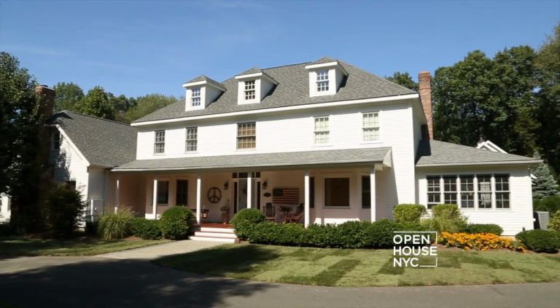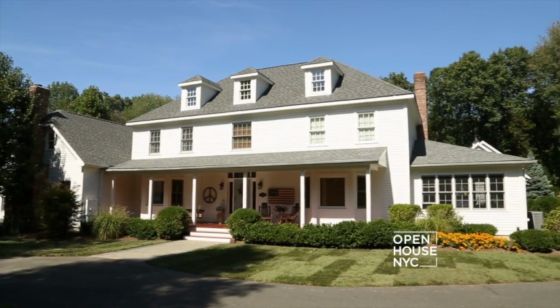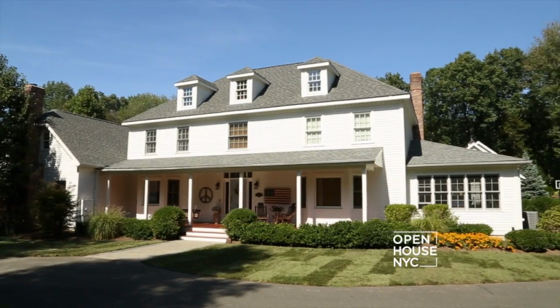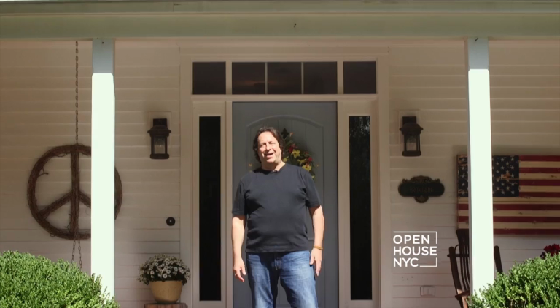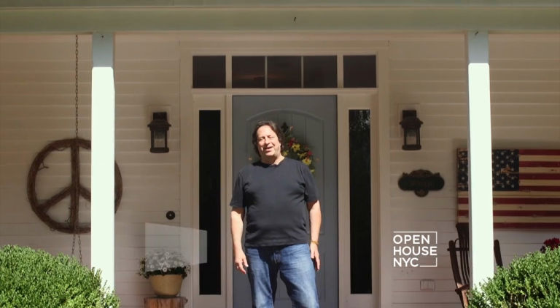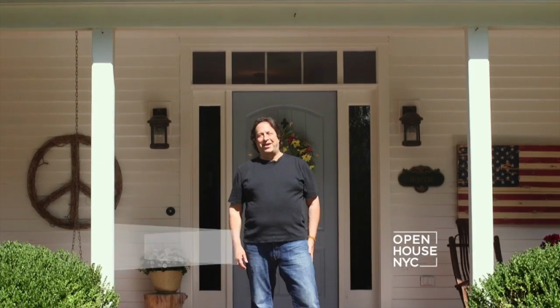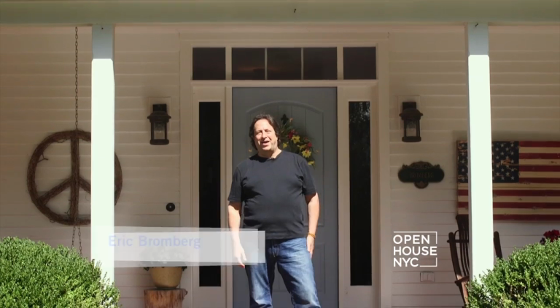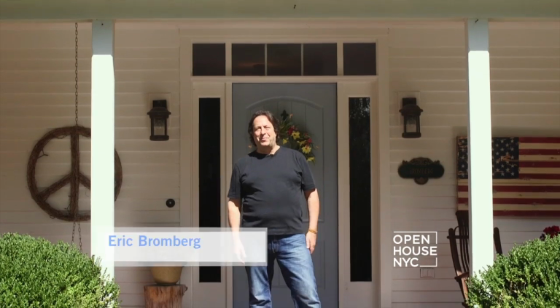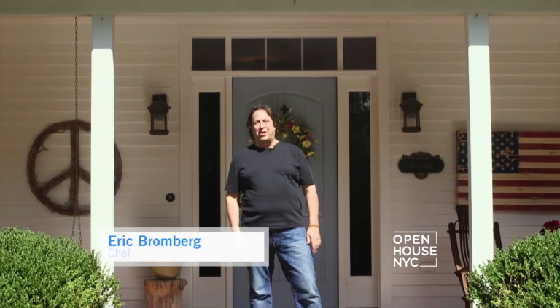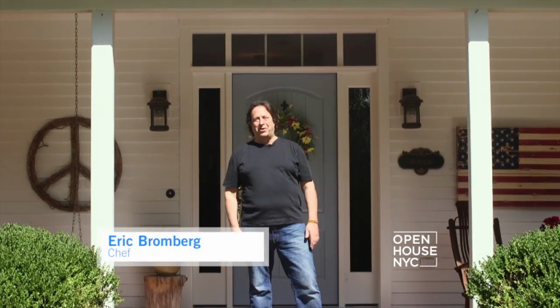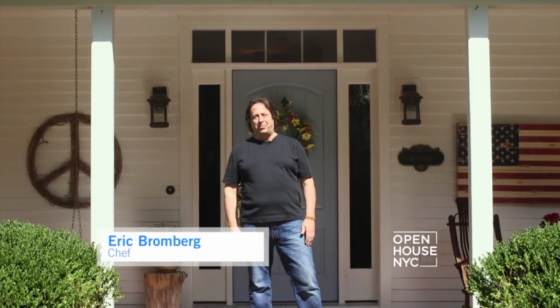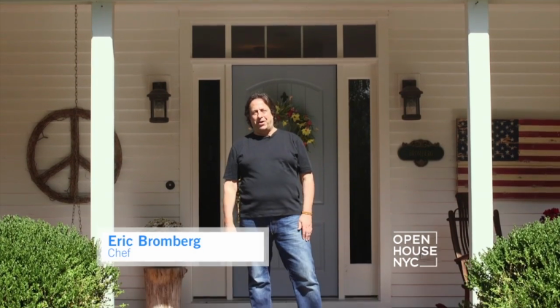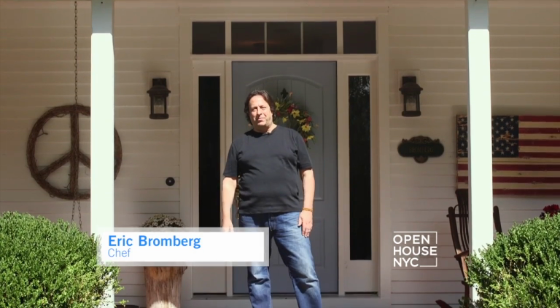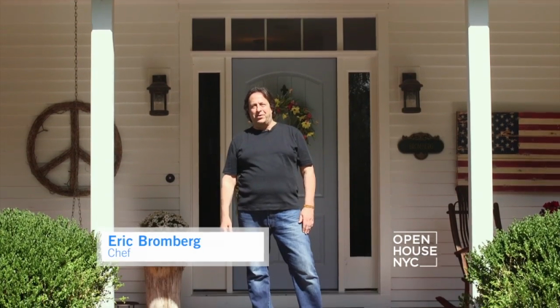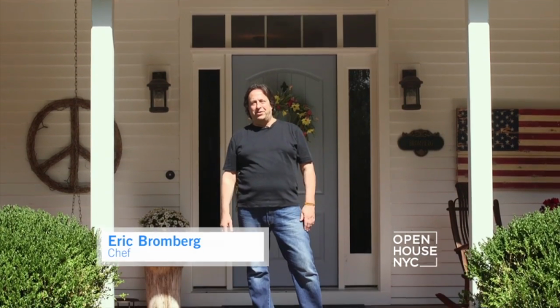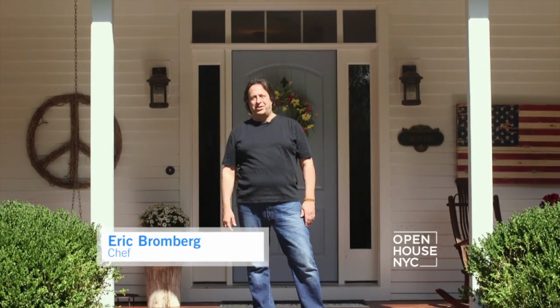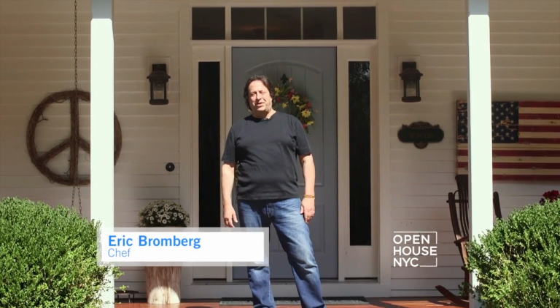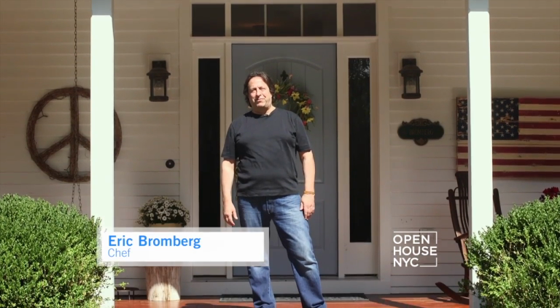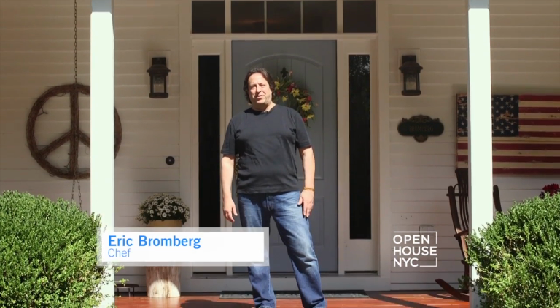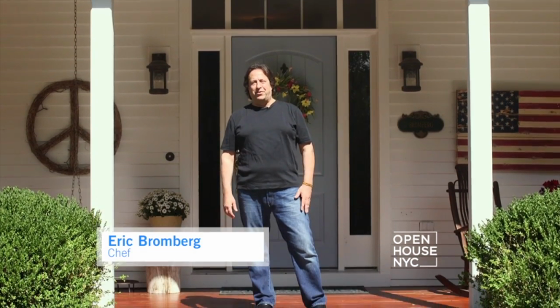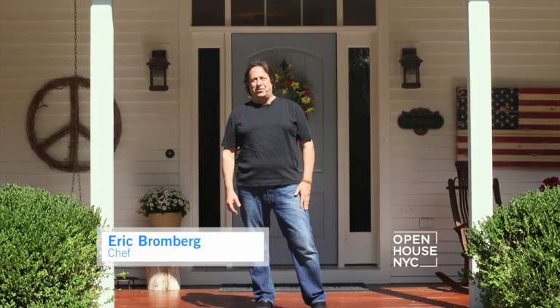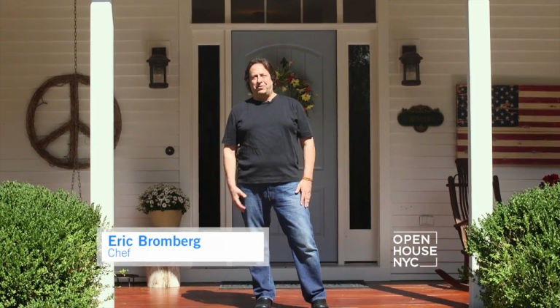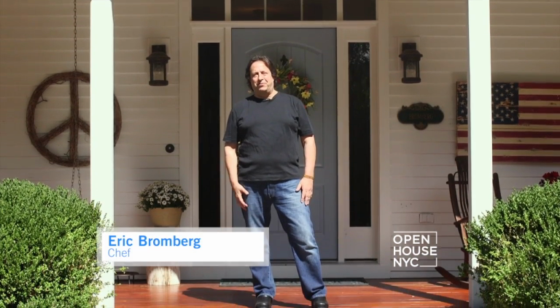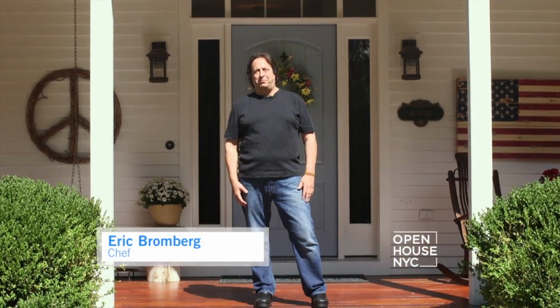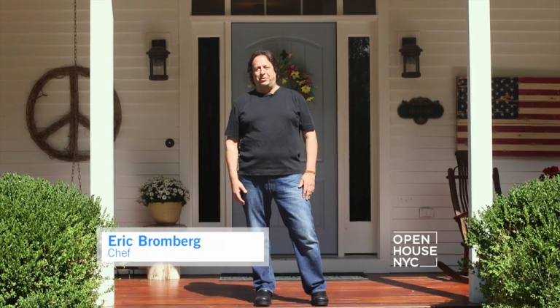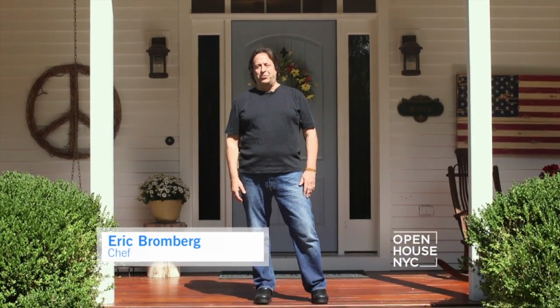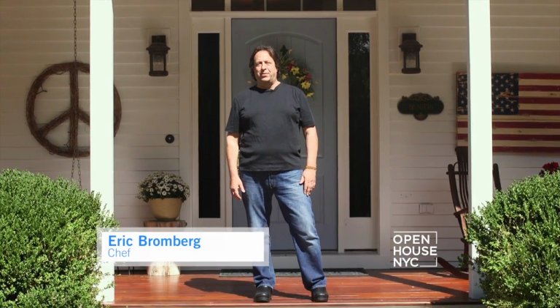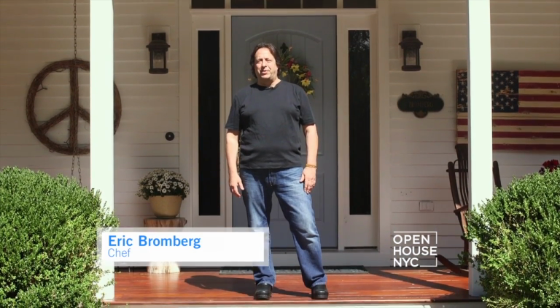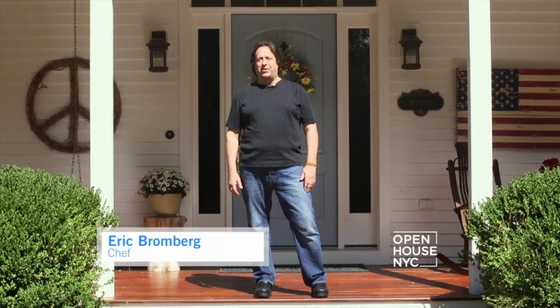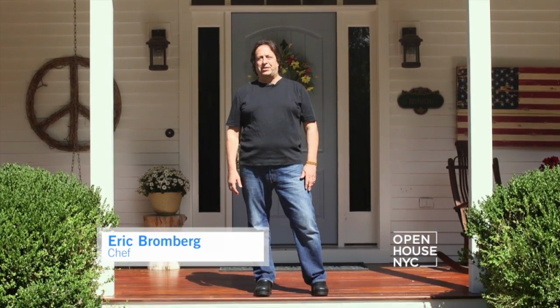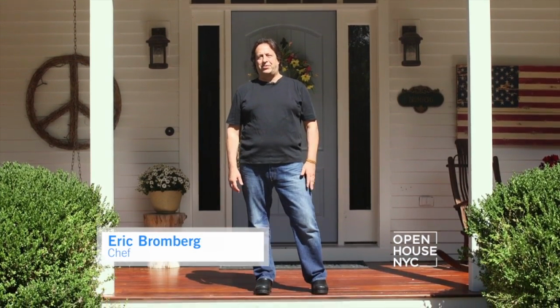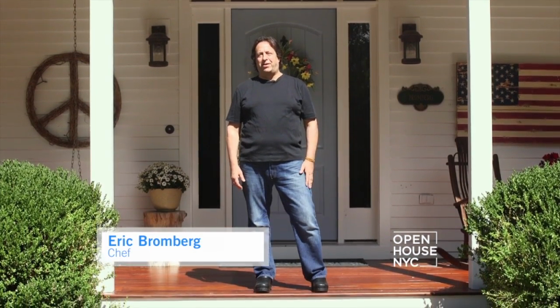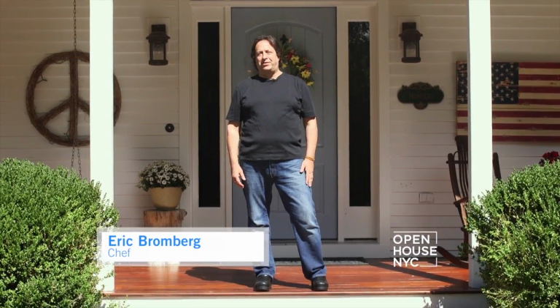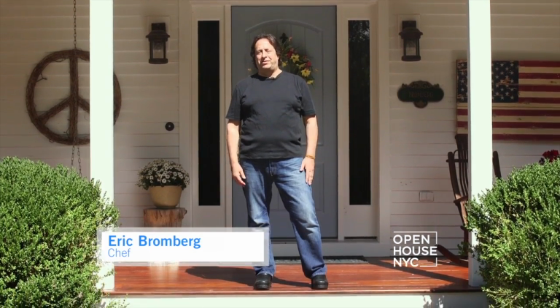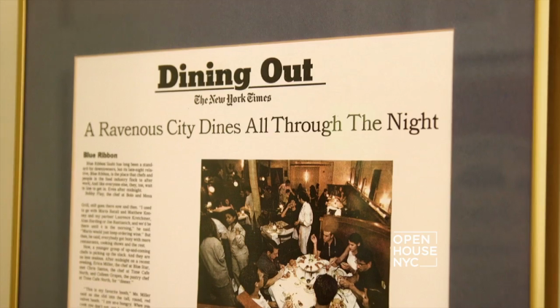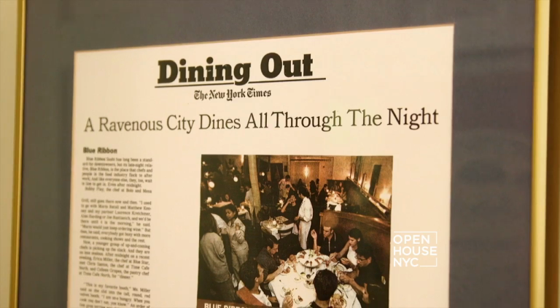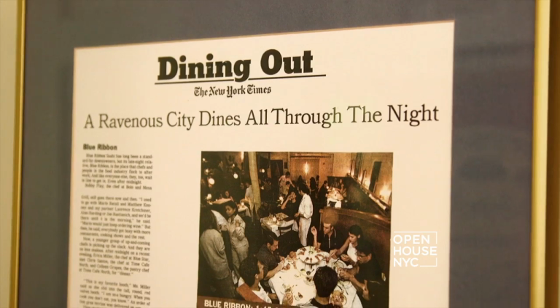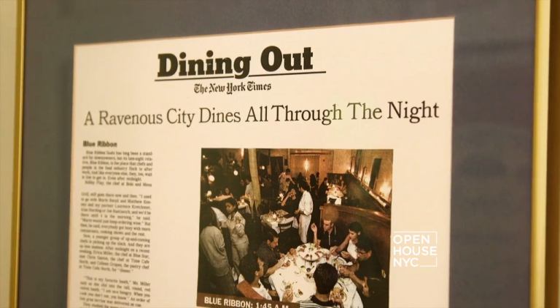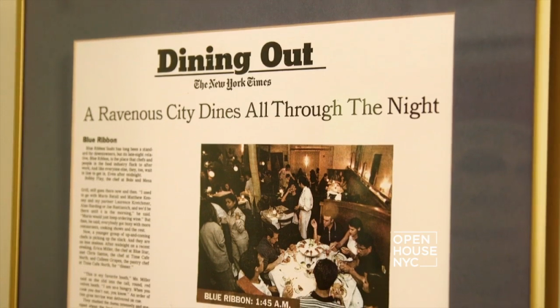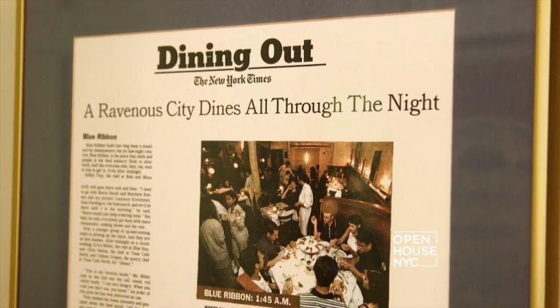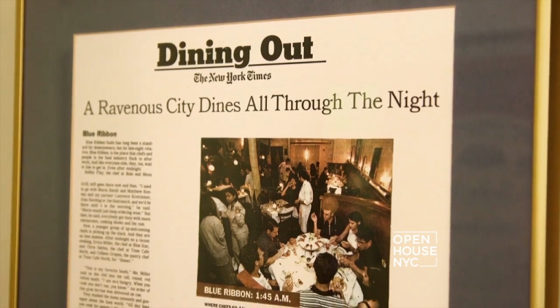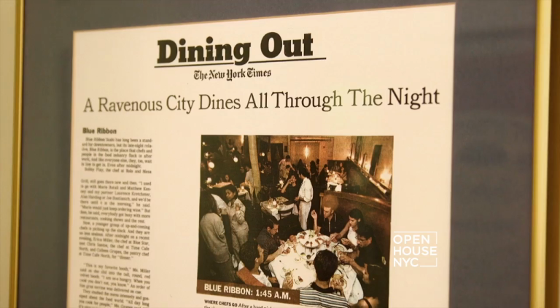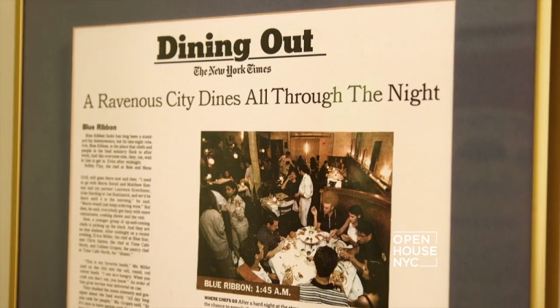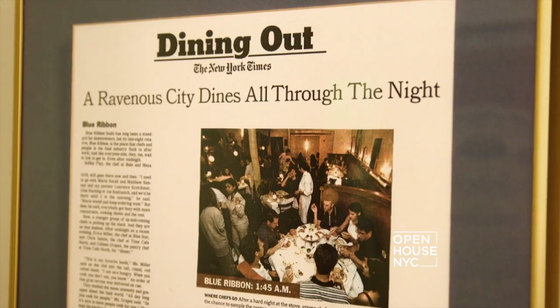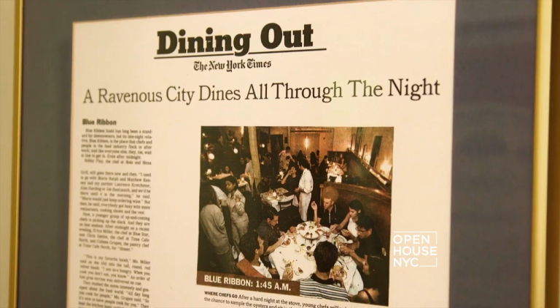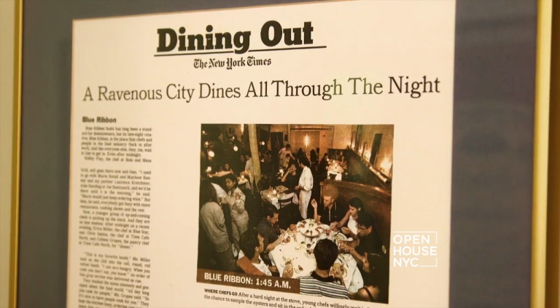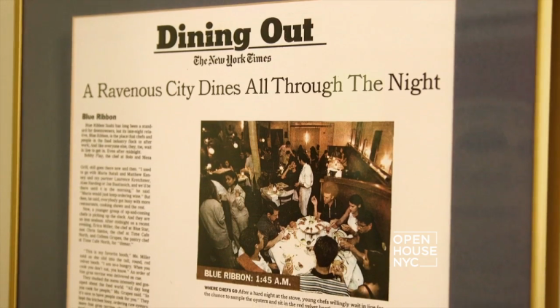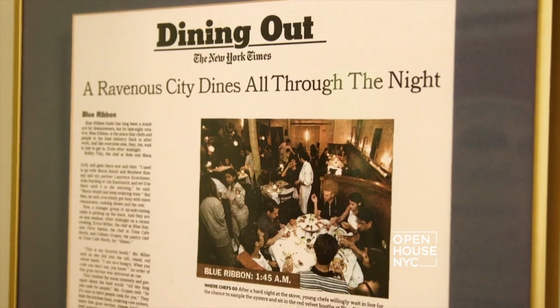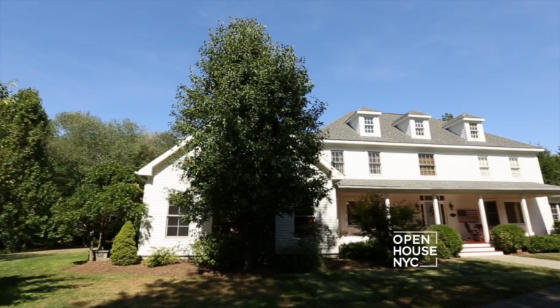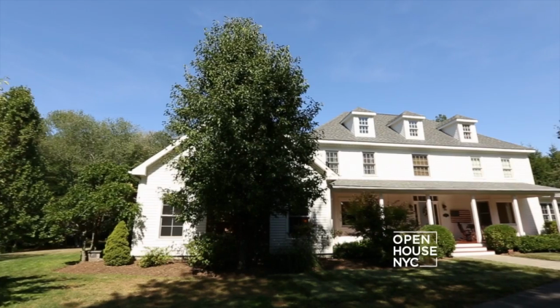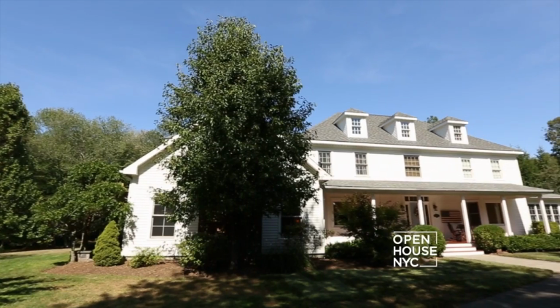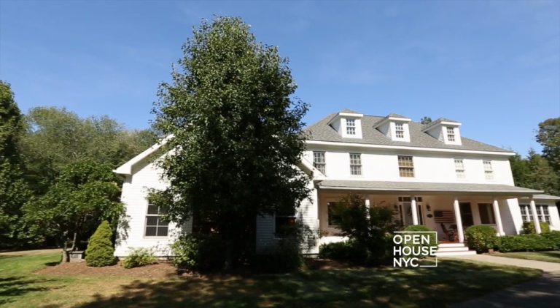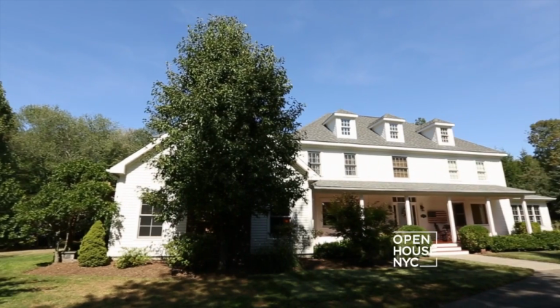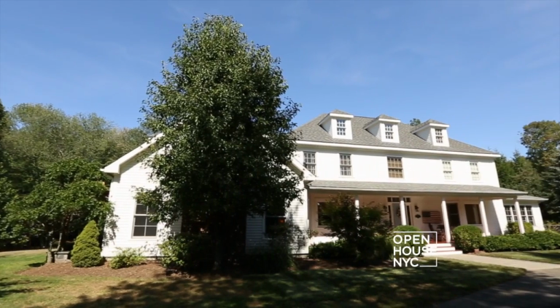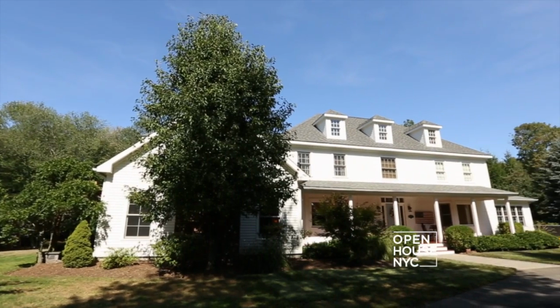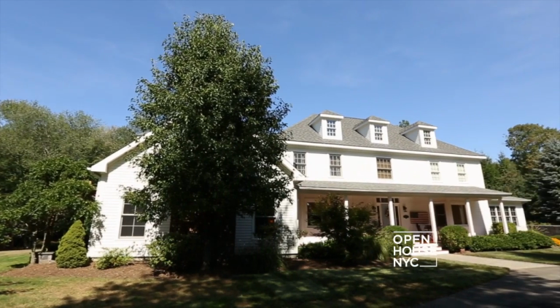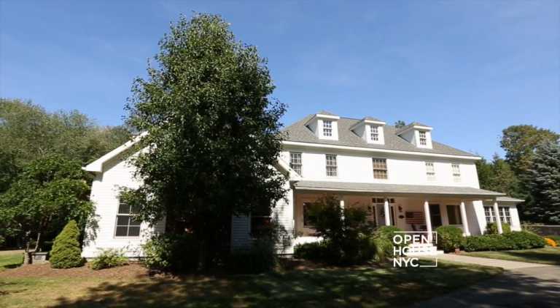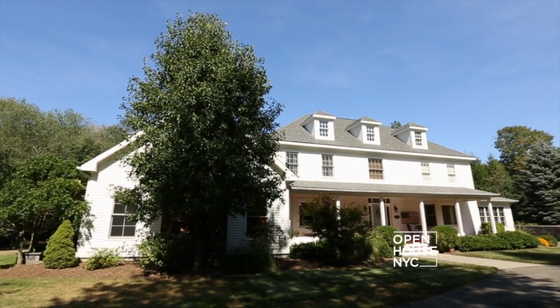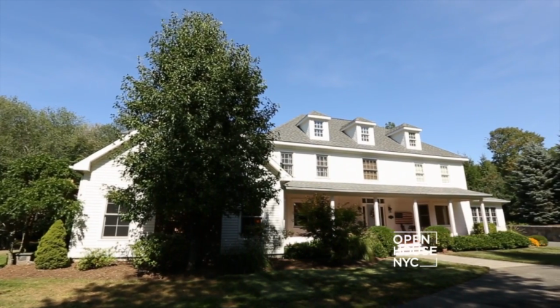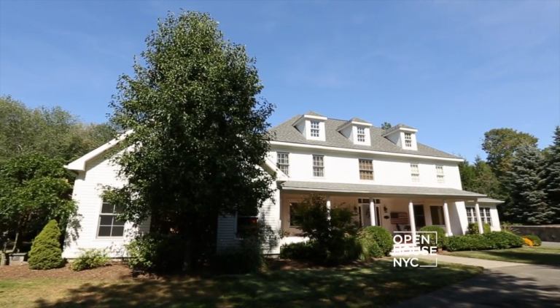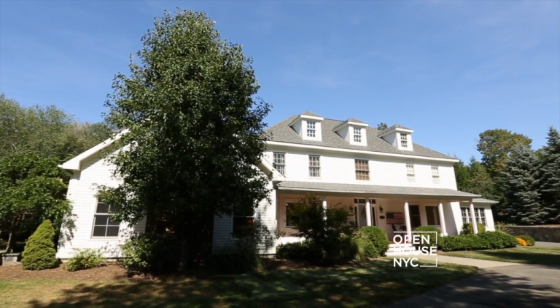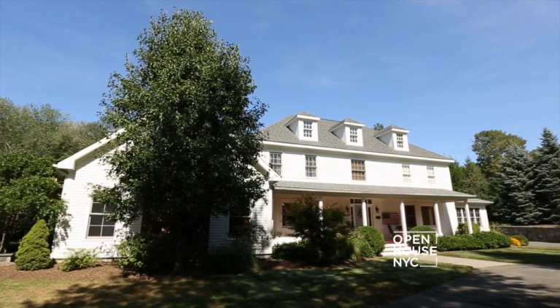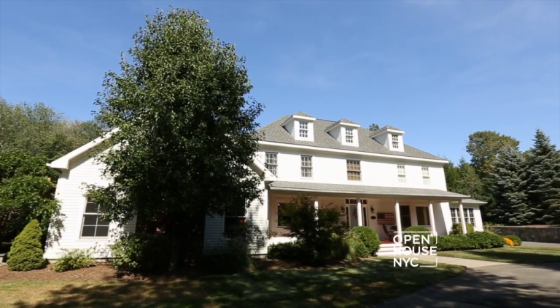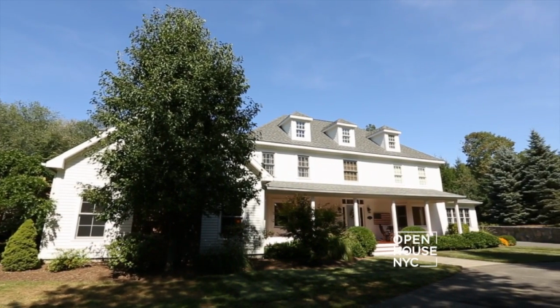Hi, I'm Eric Bromberg, chef and owner of Blue Ribbon Restaurants in New York City, and welcome to my house here in Newtown, Connecticut.